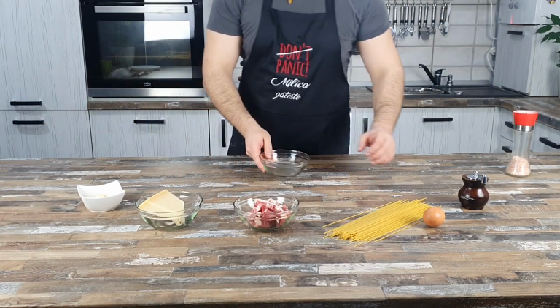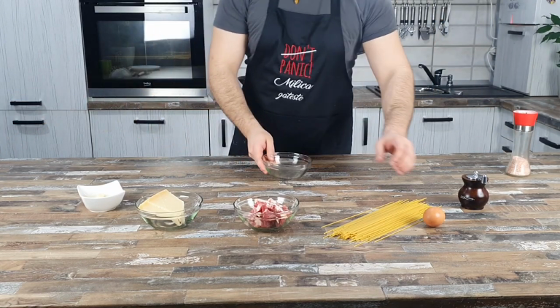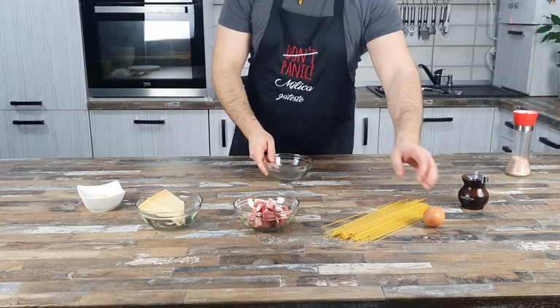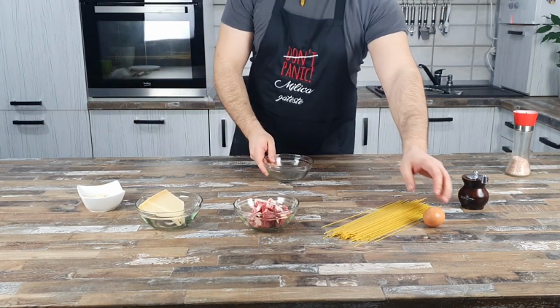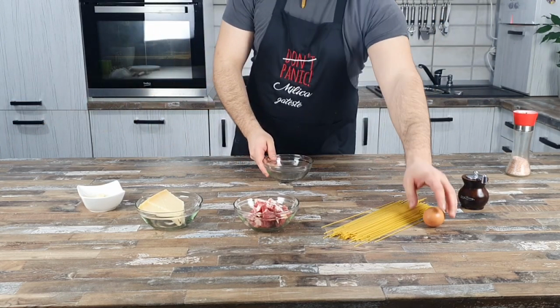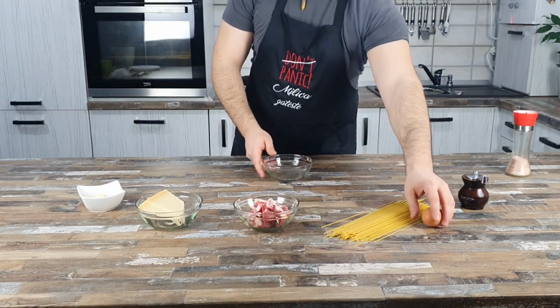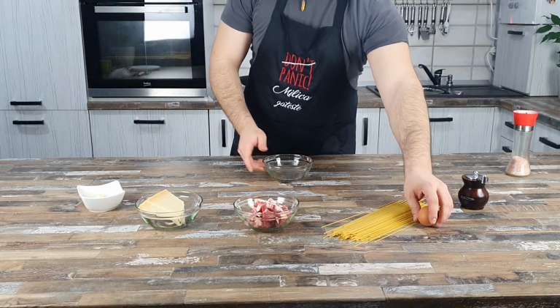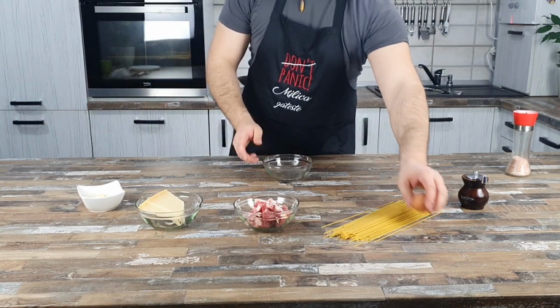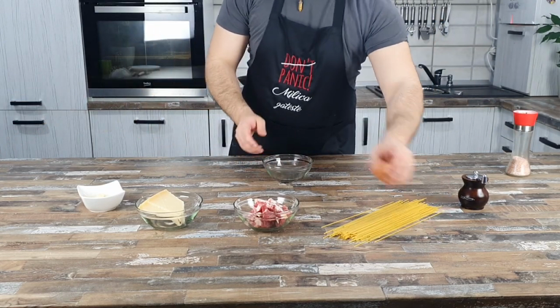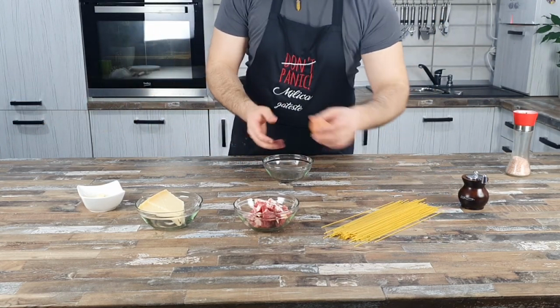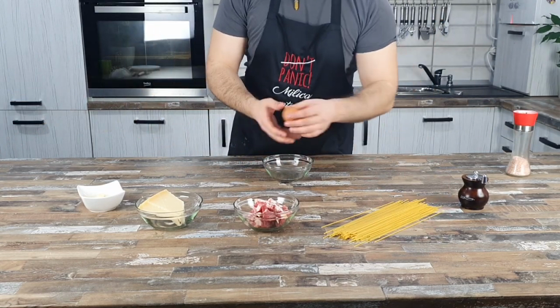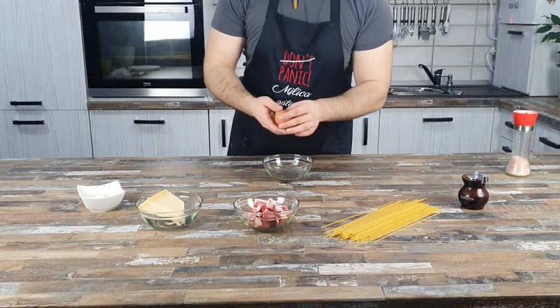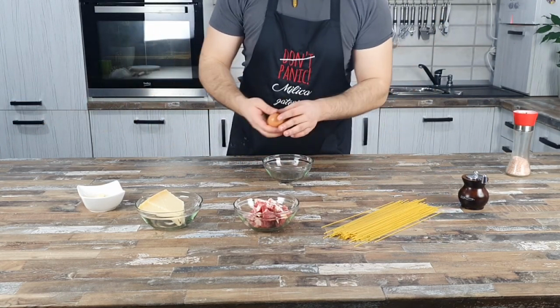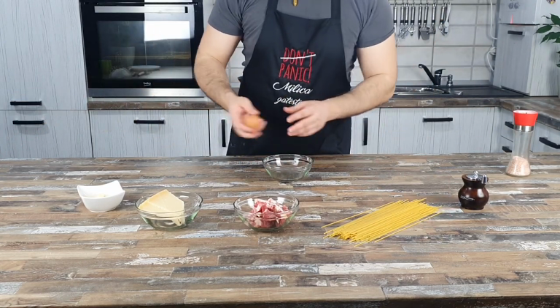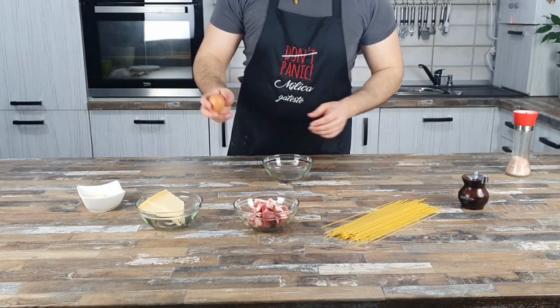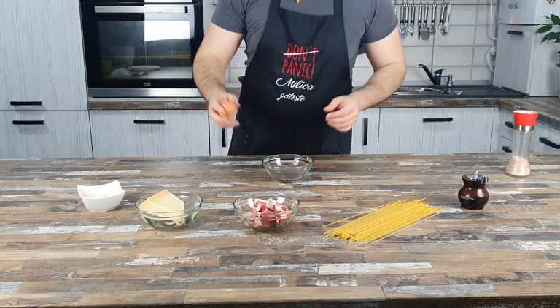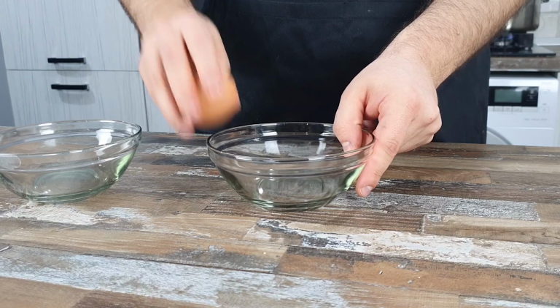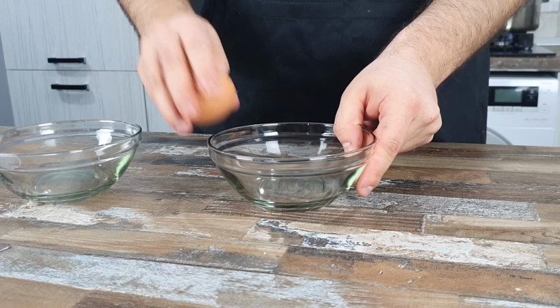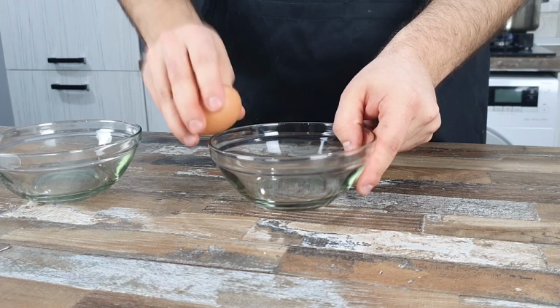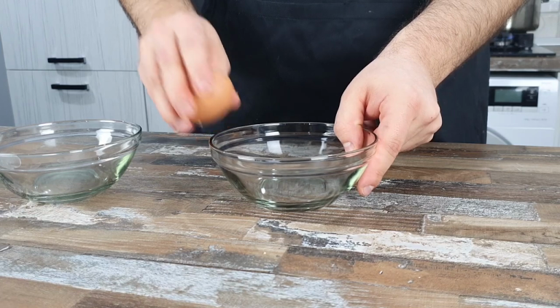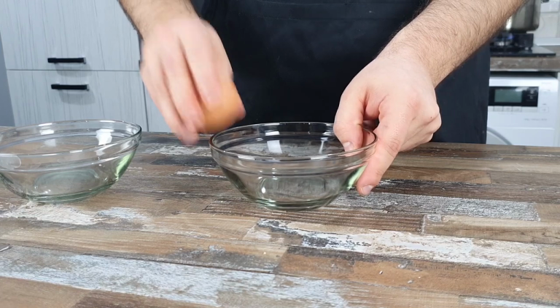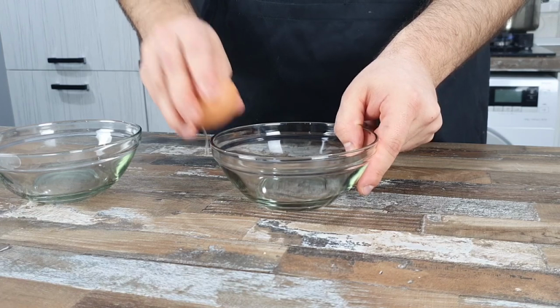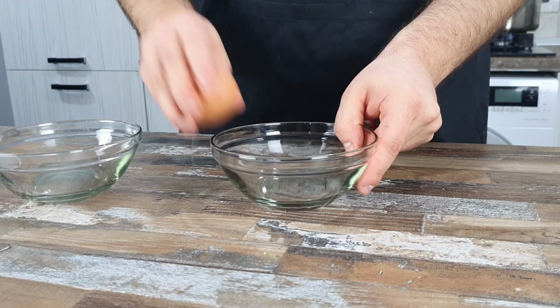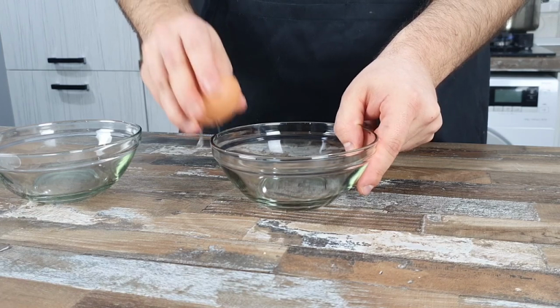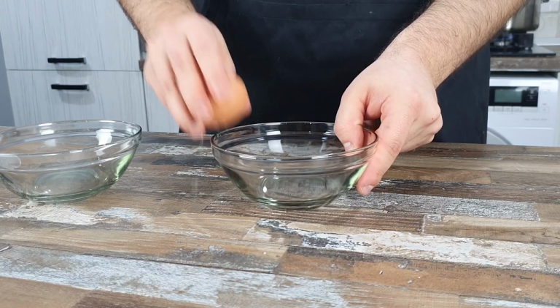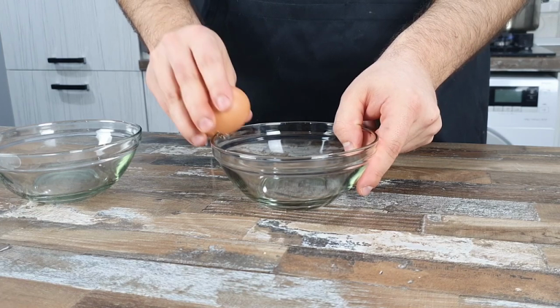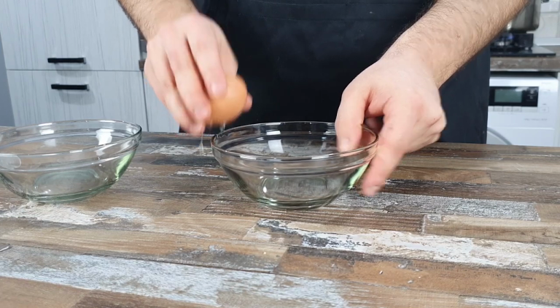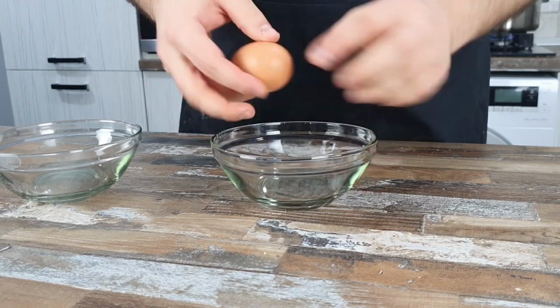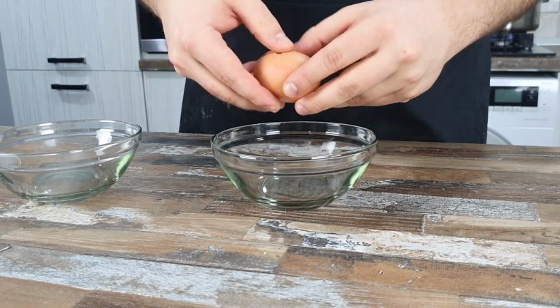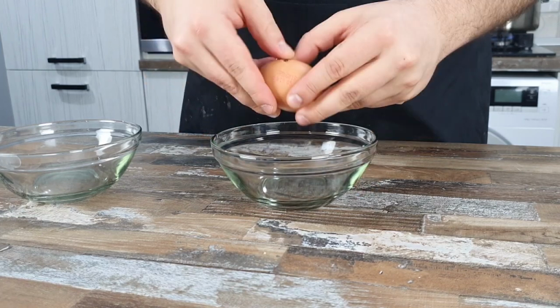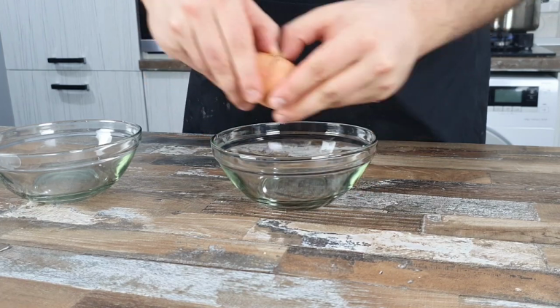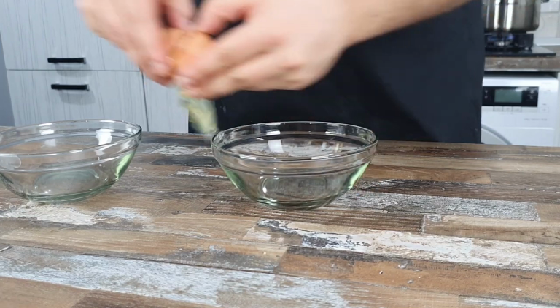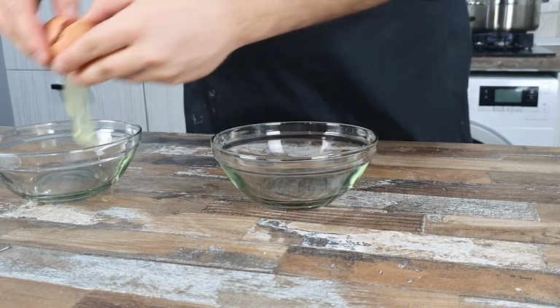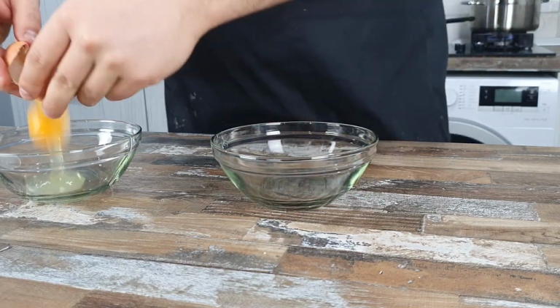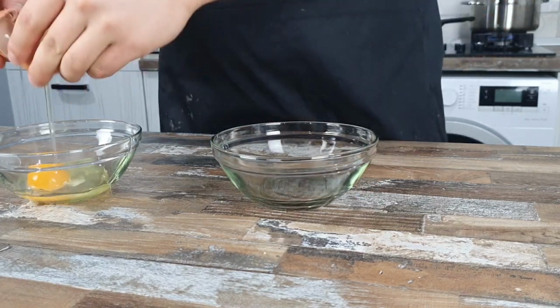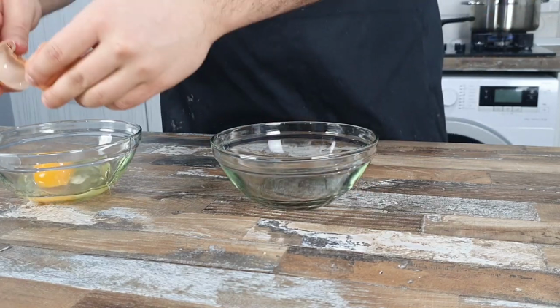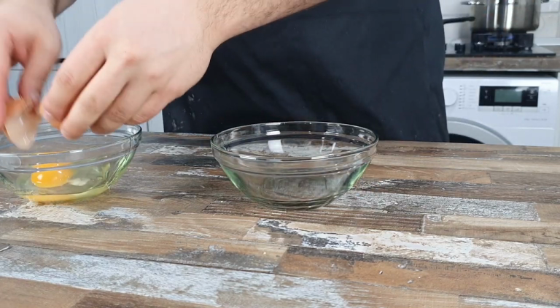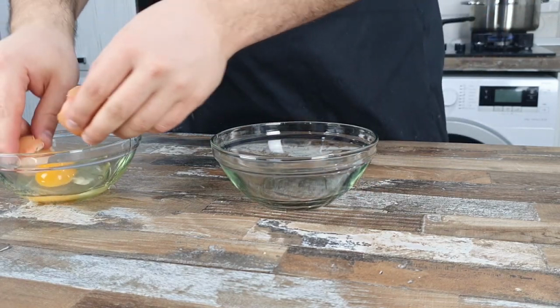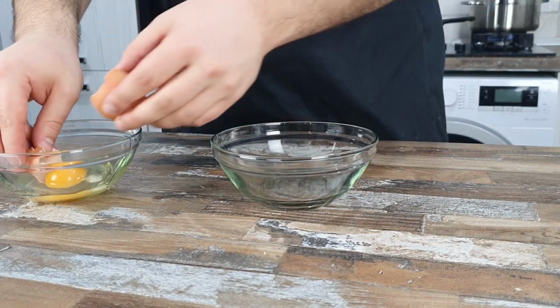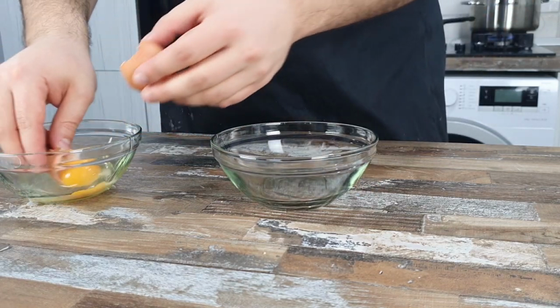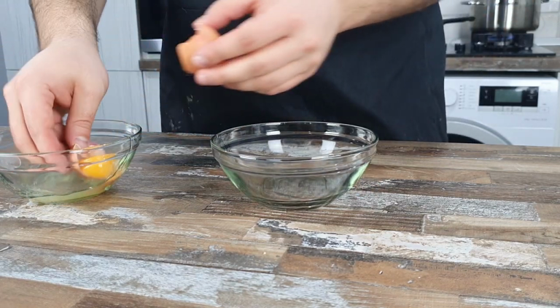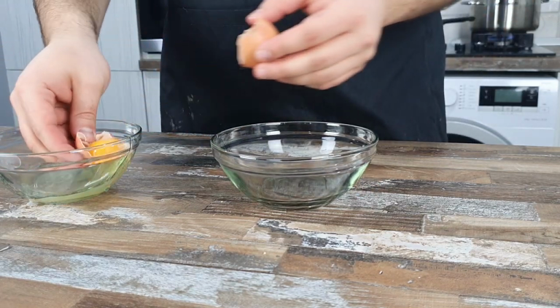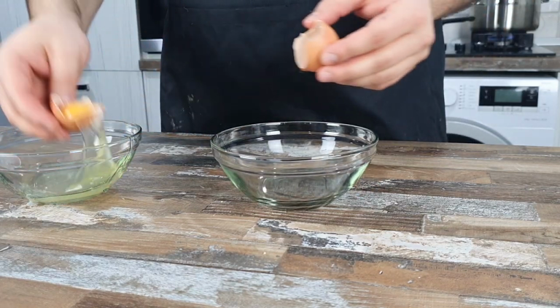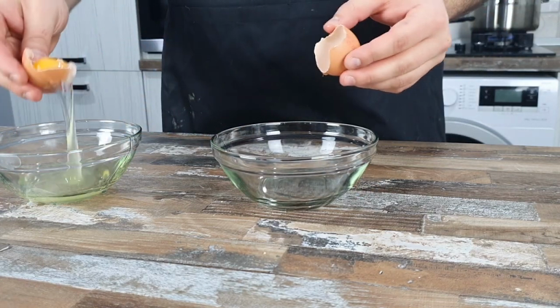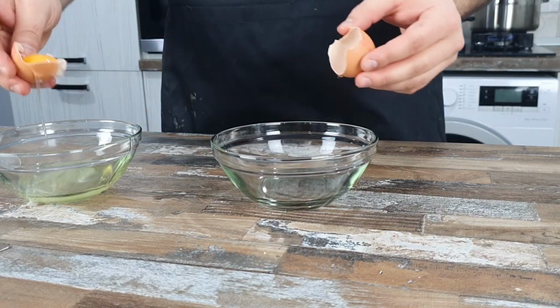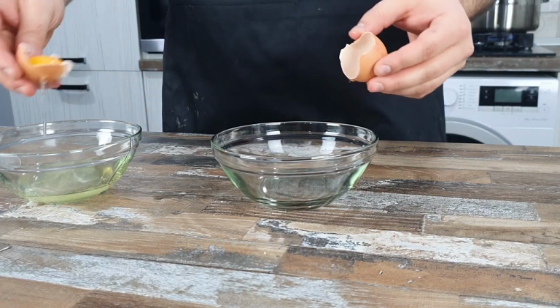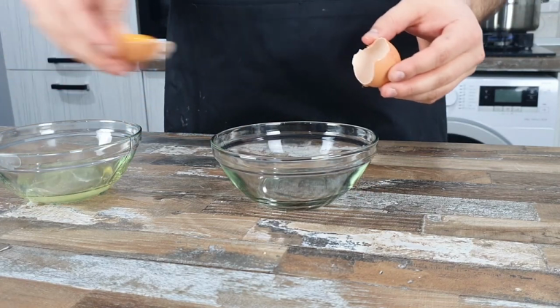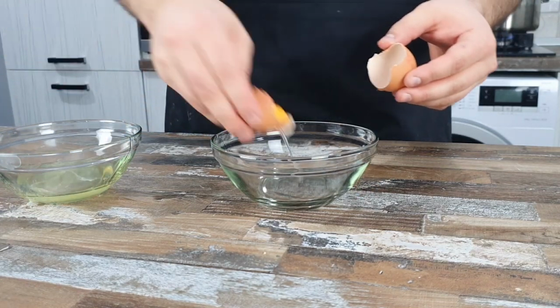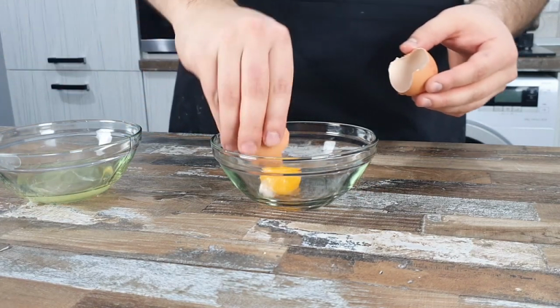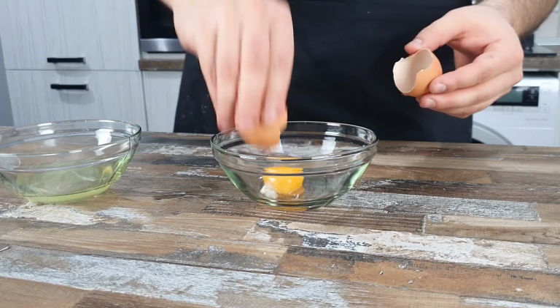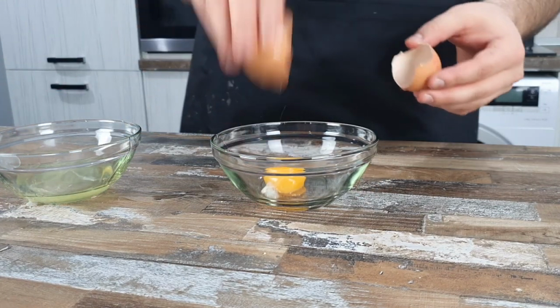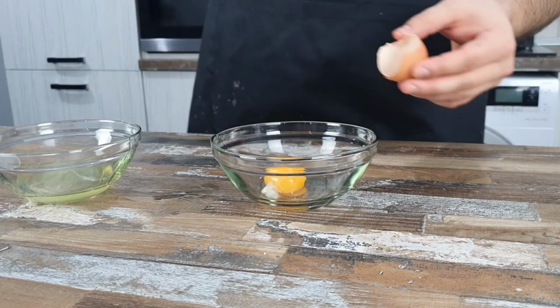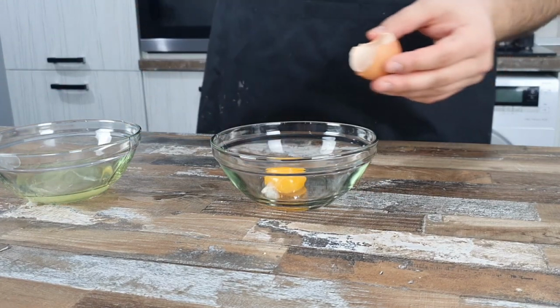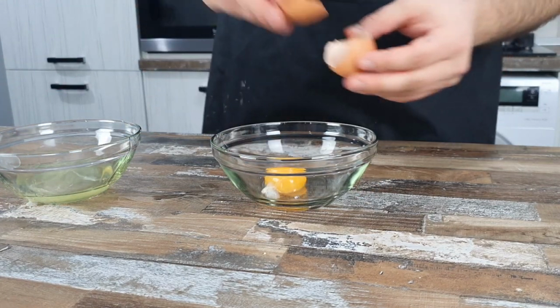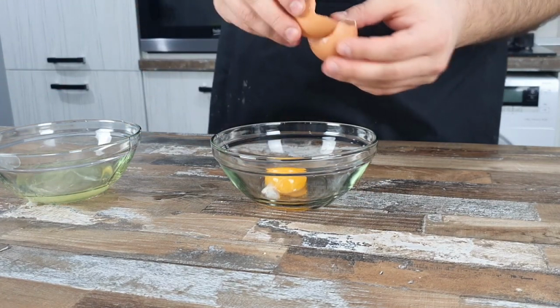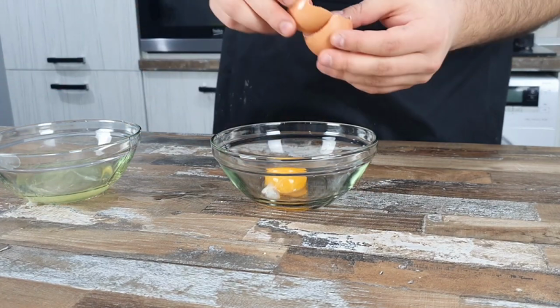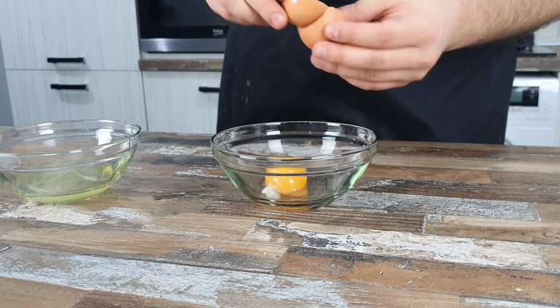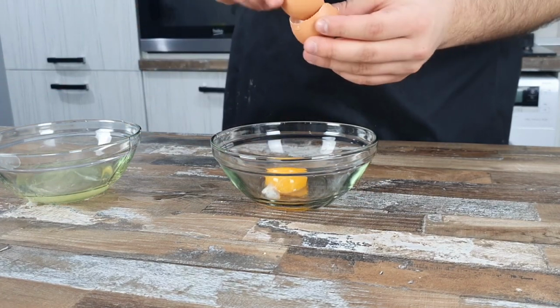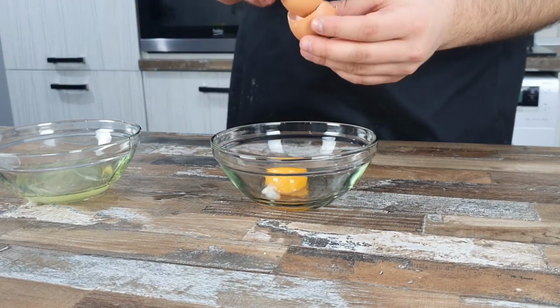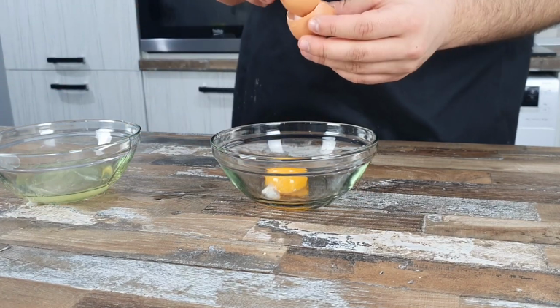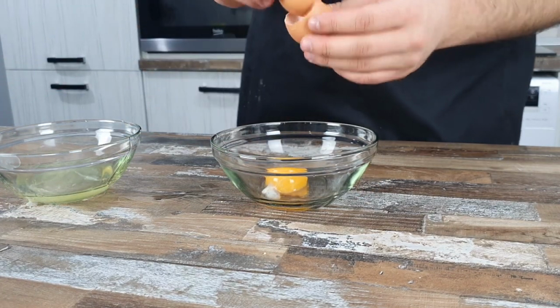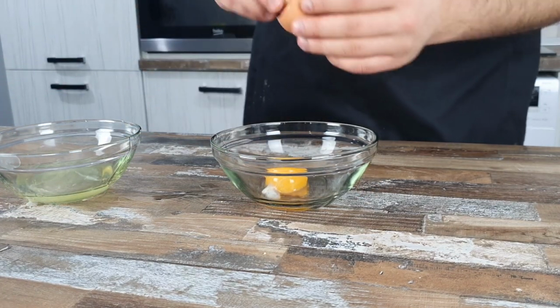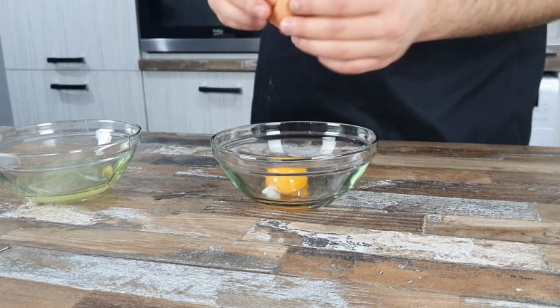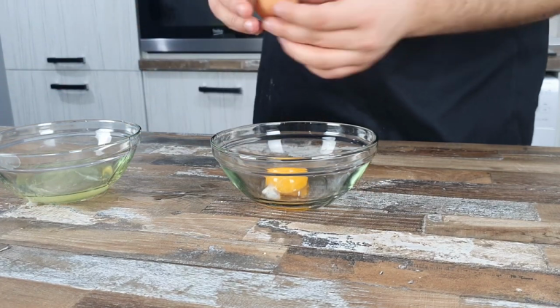Second step is to take one egg yolk and mix with grated cheese. This will be used at the end.